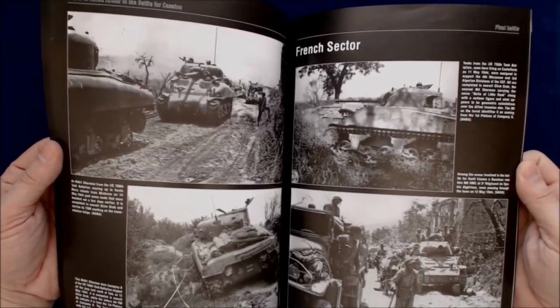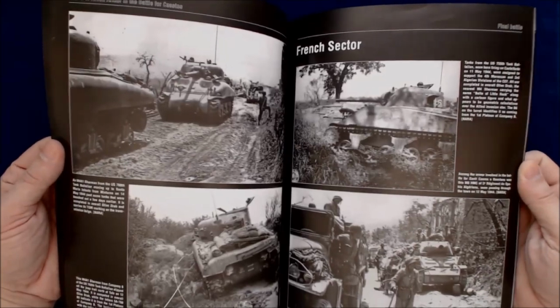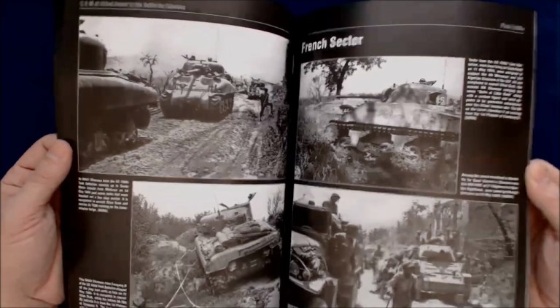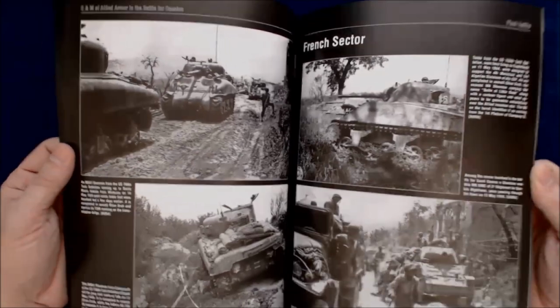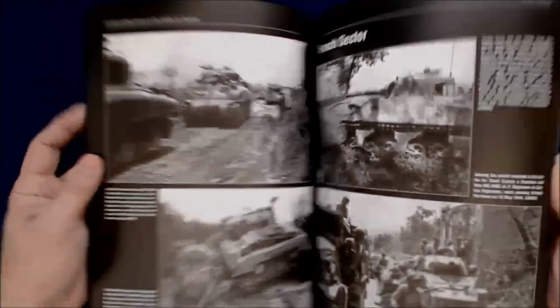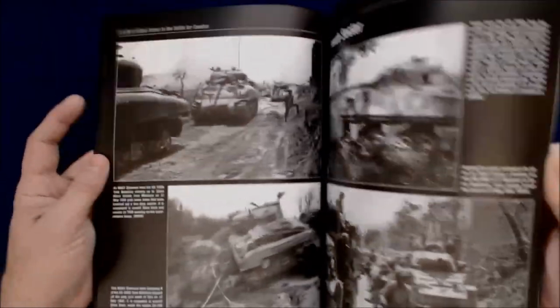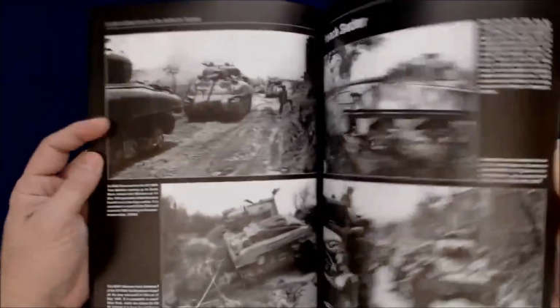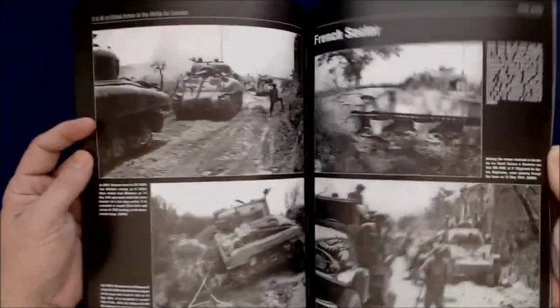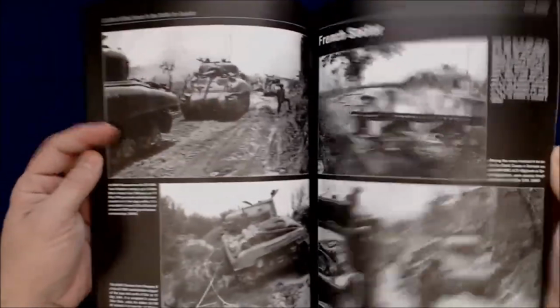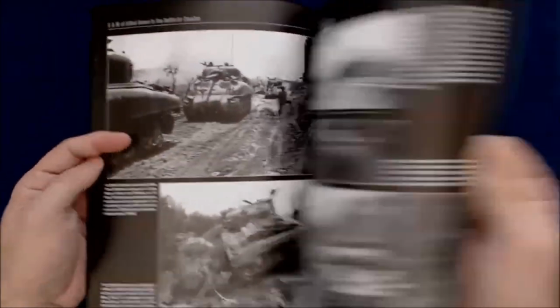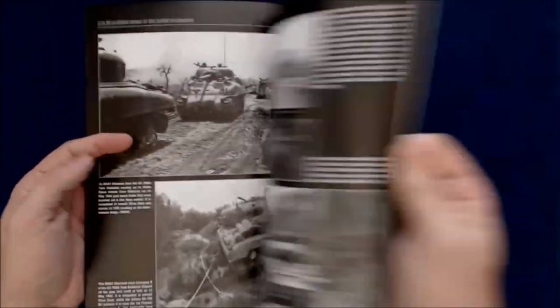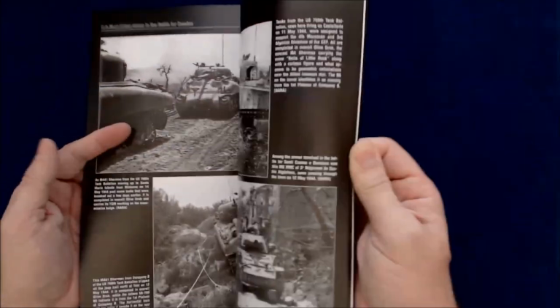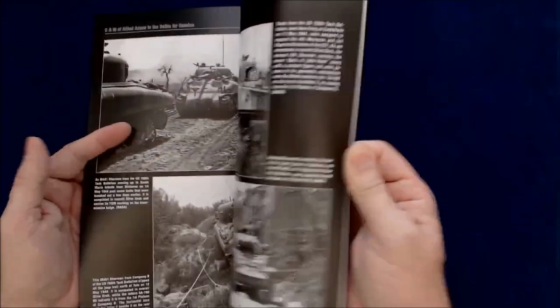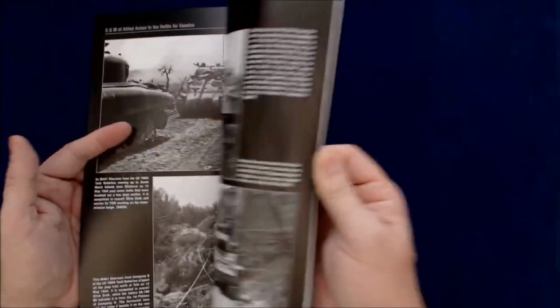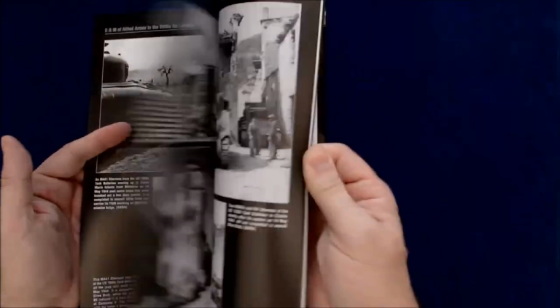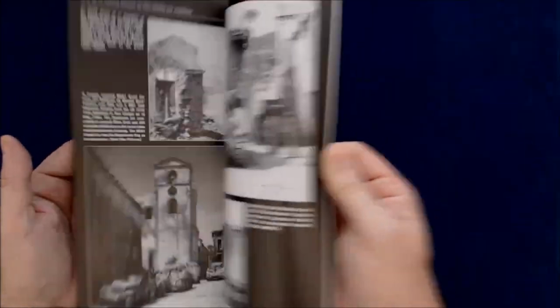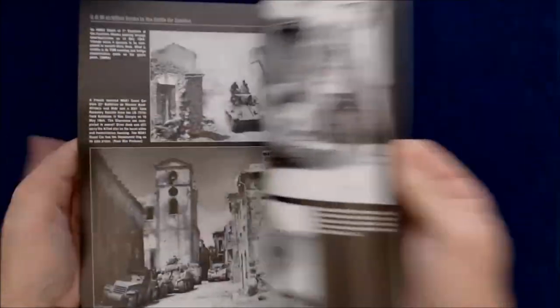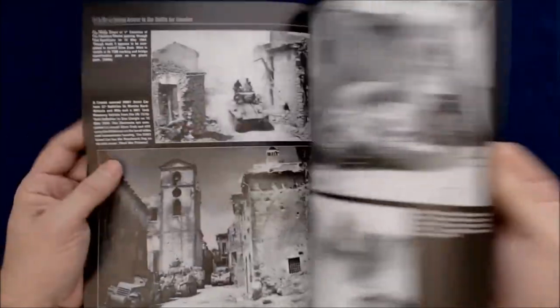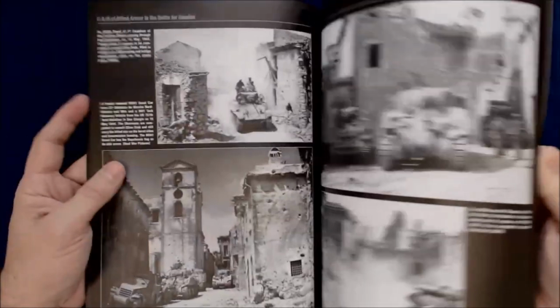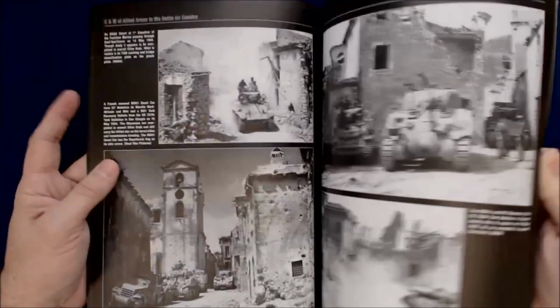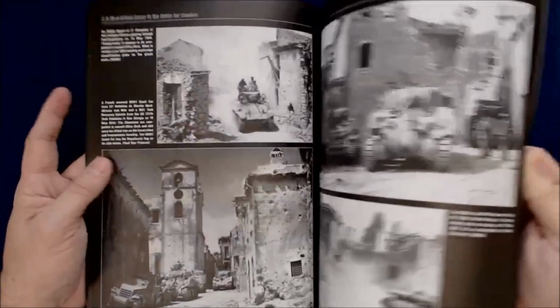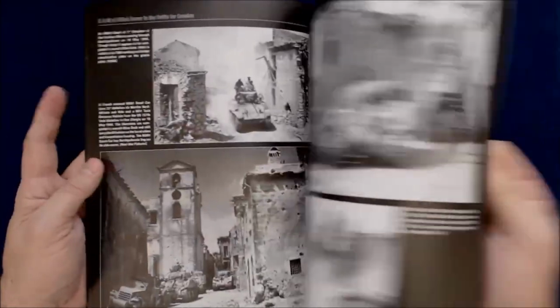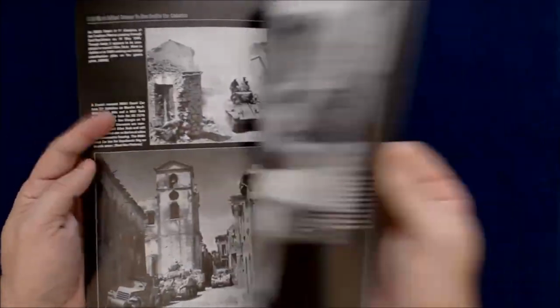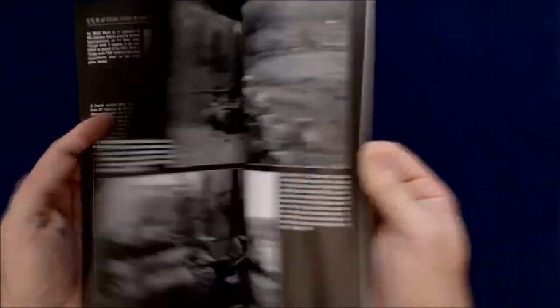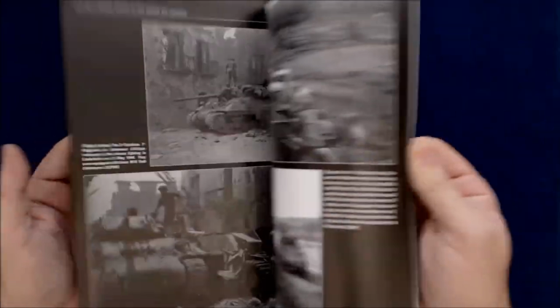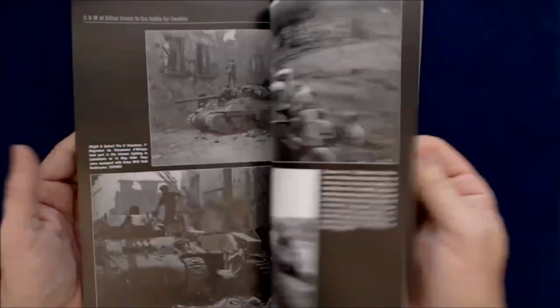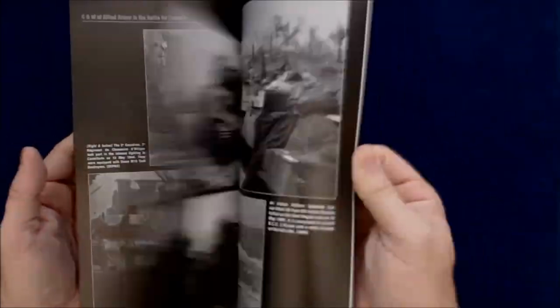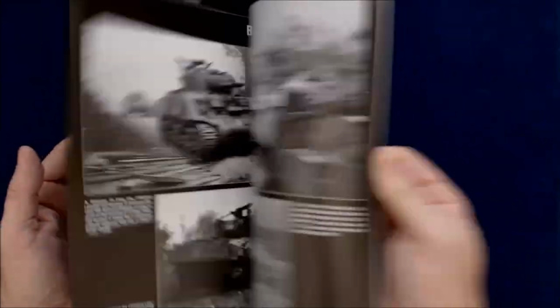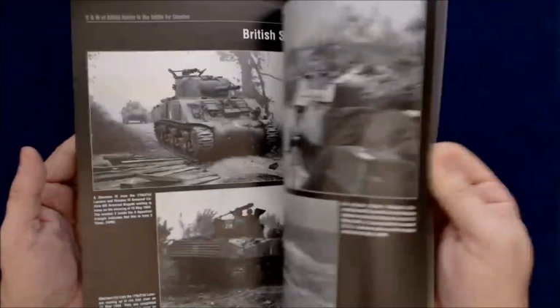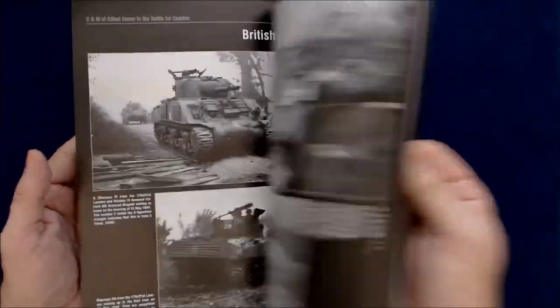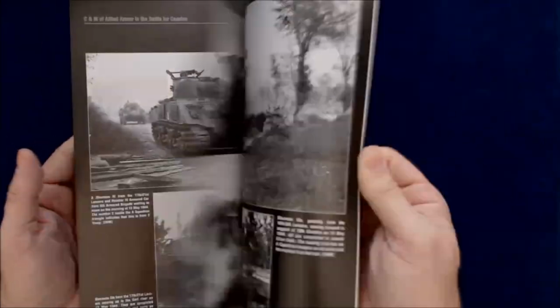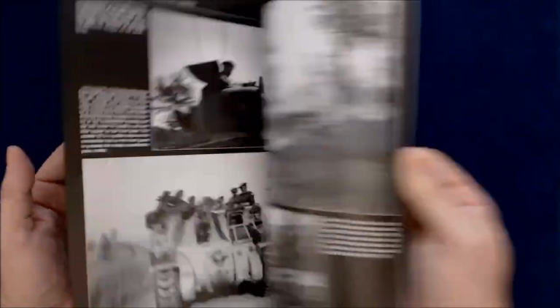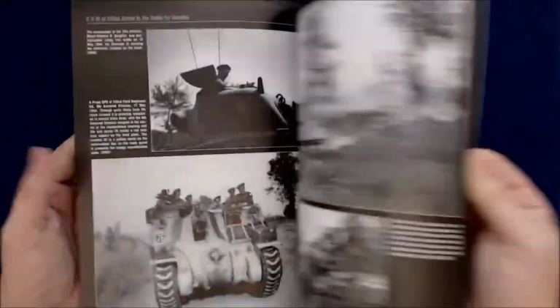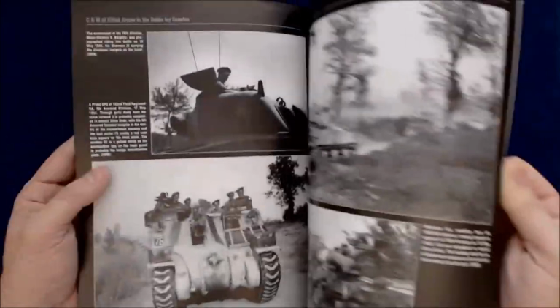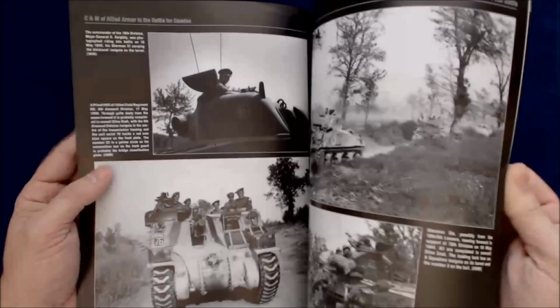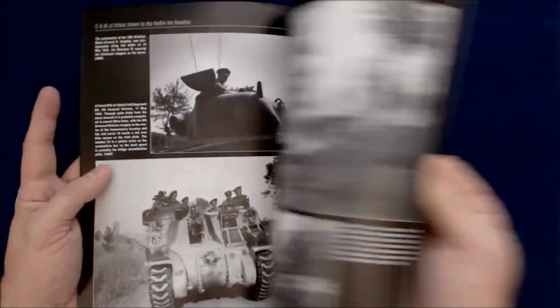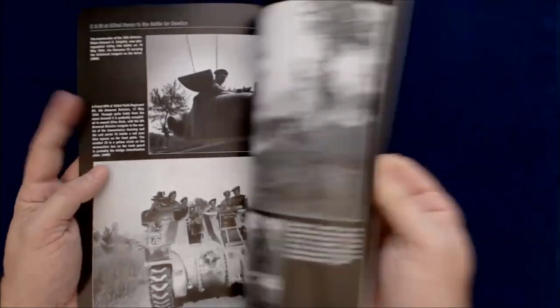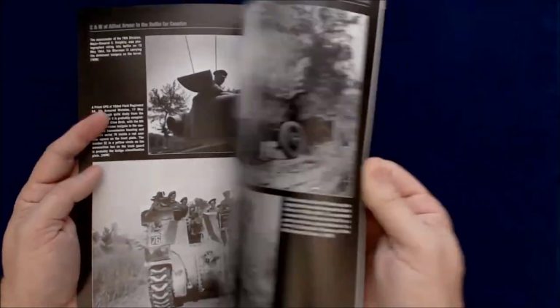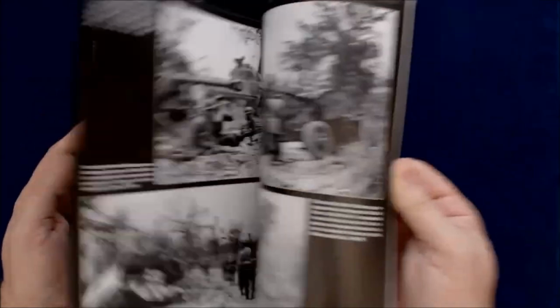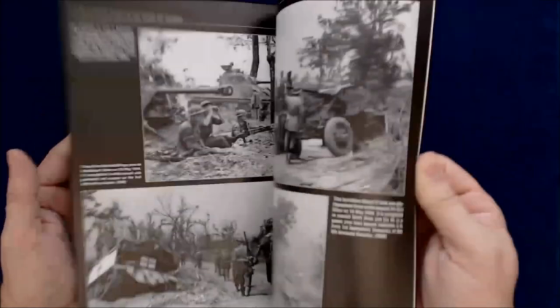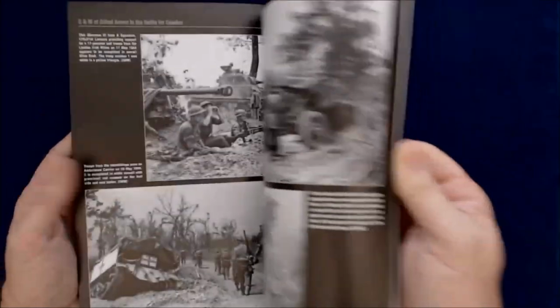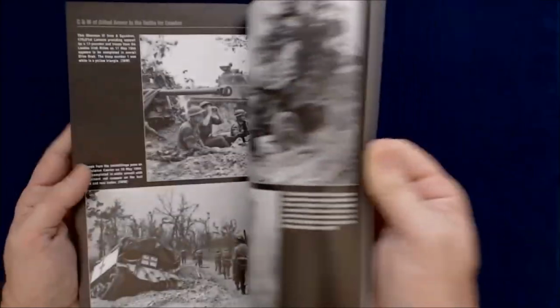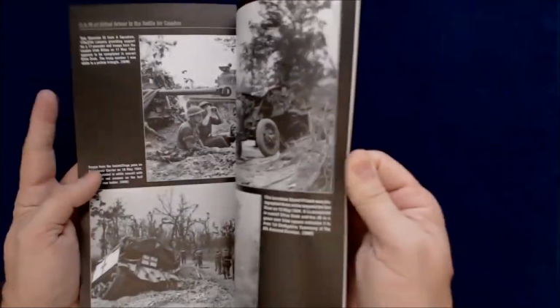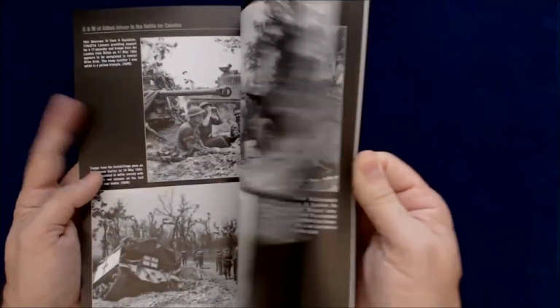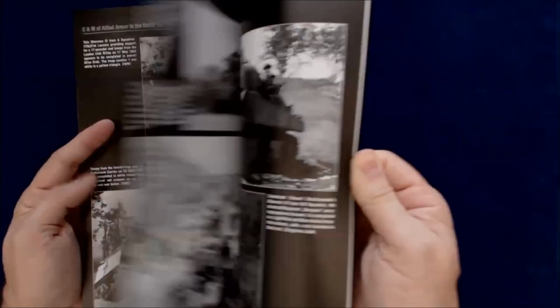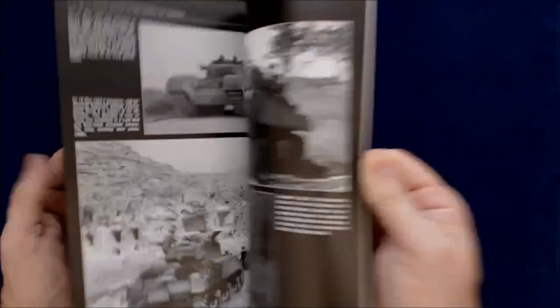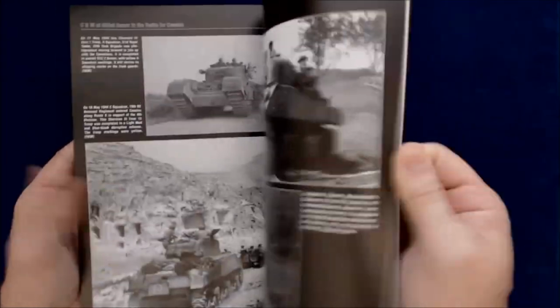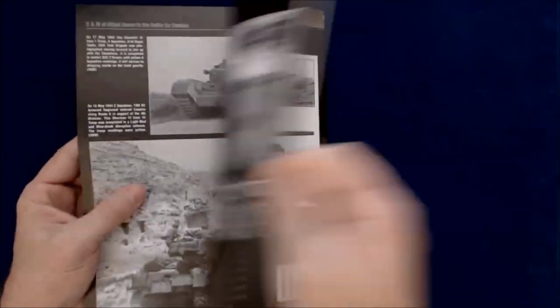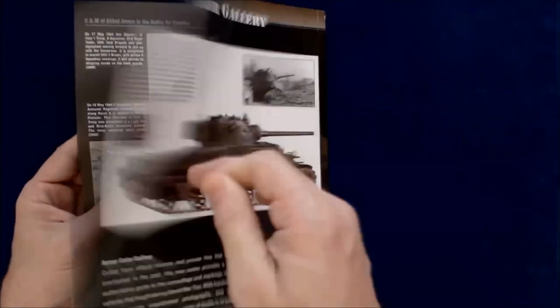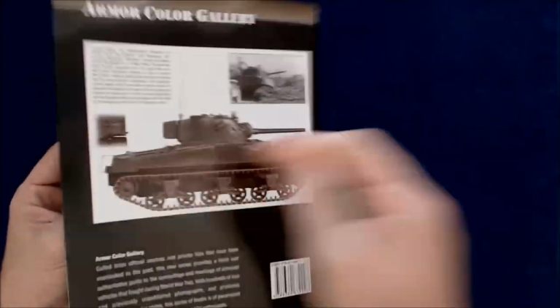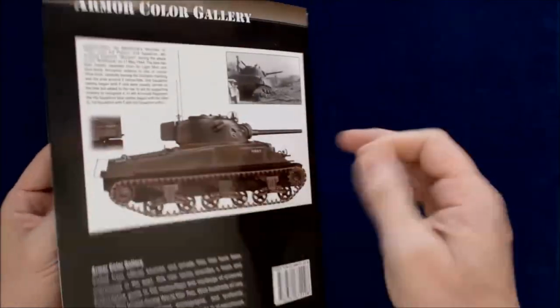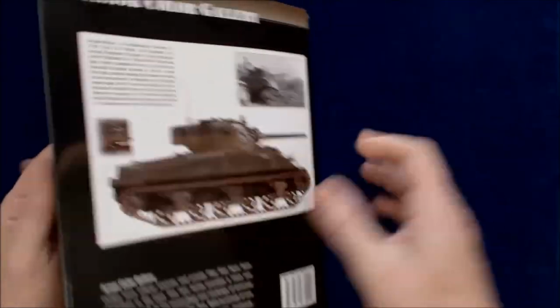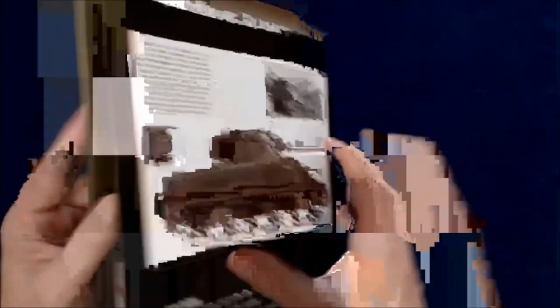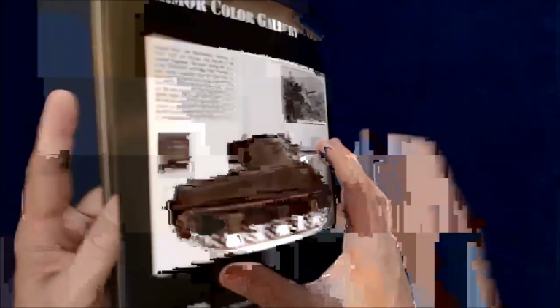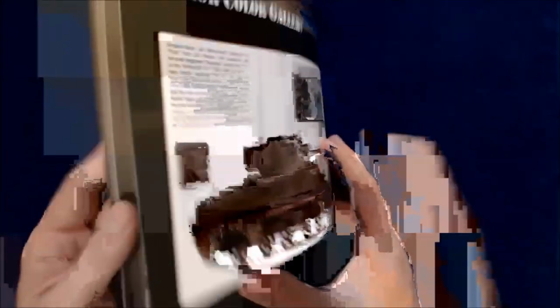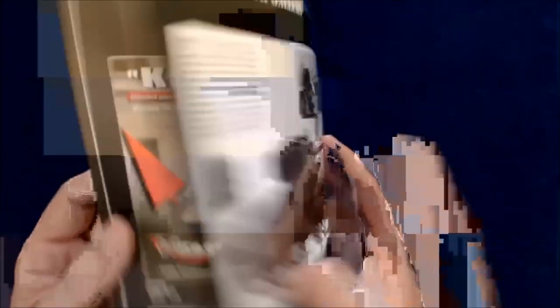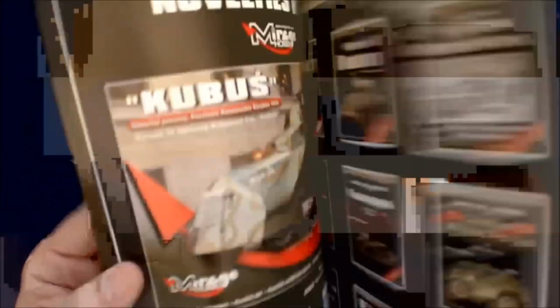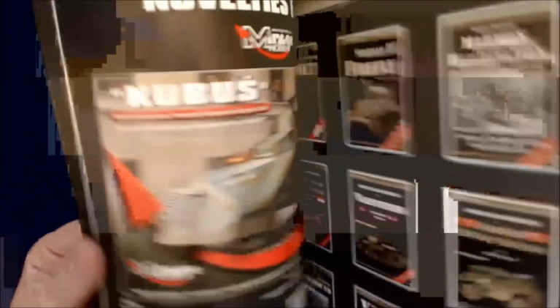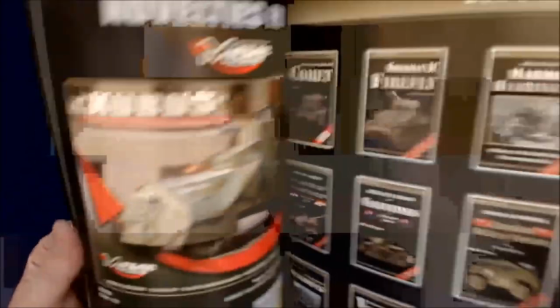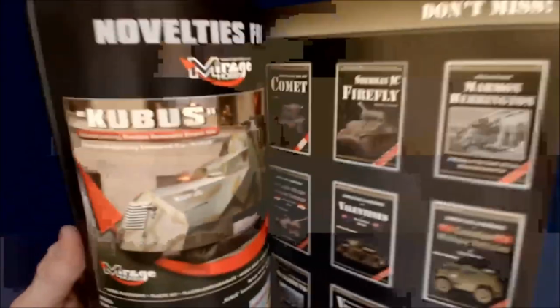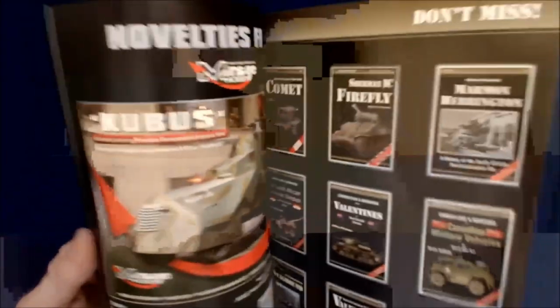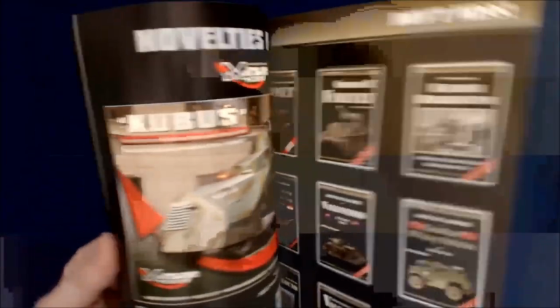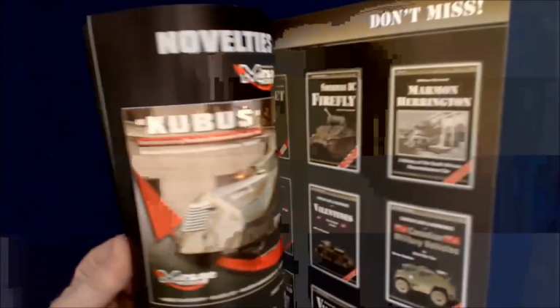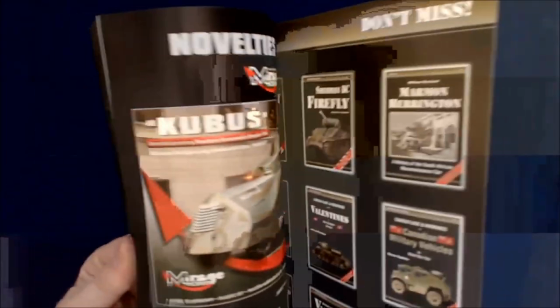Again, more photos there. These are probably a lot of unique photos that, as it says on the back, have never been seen before.